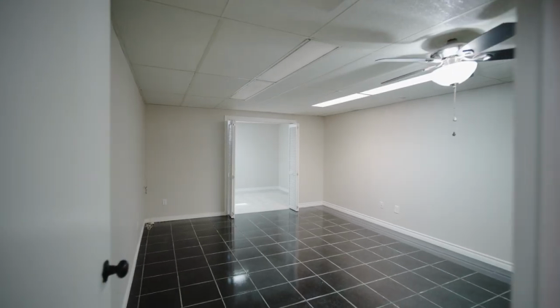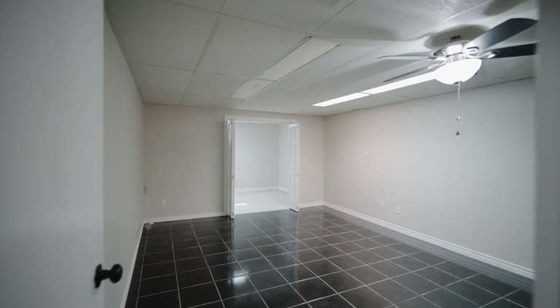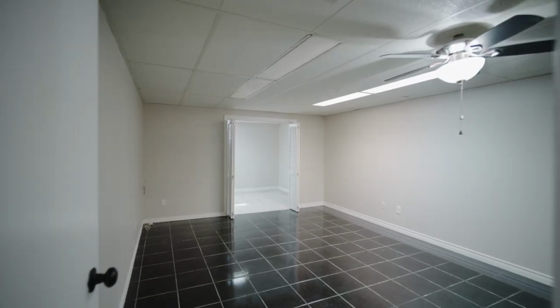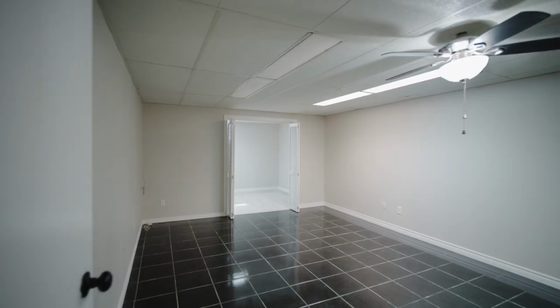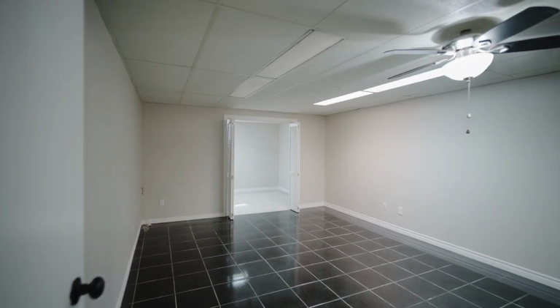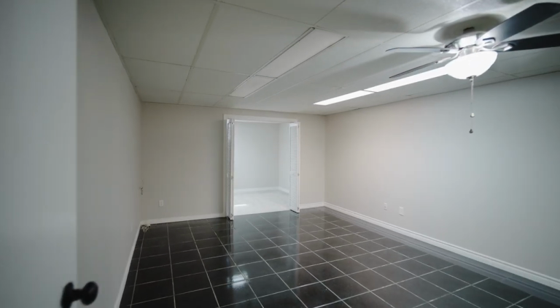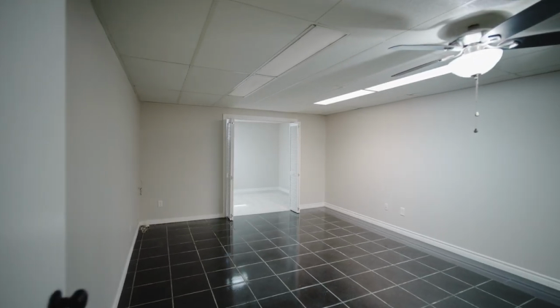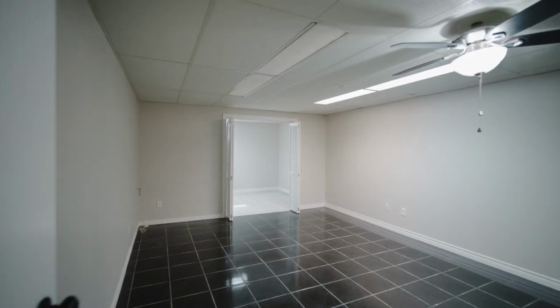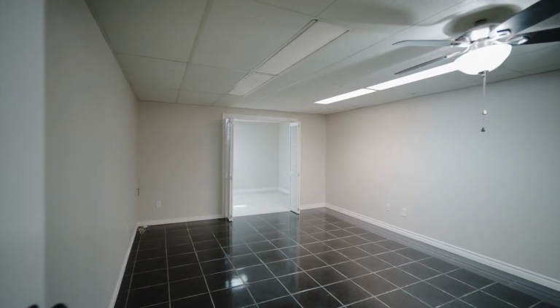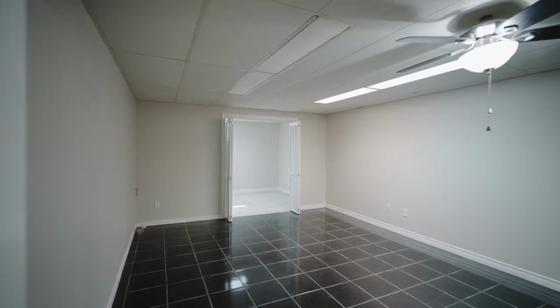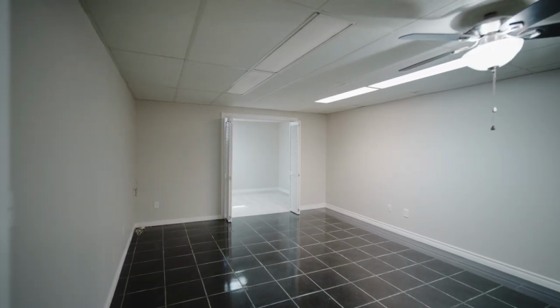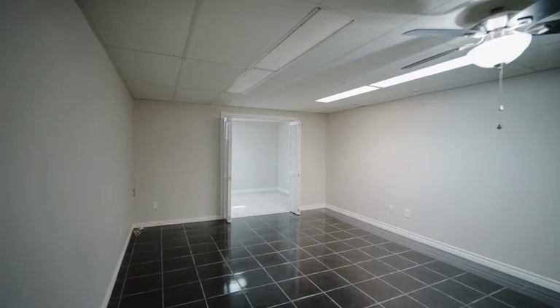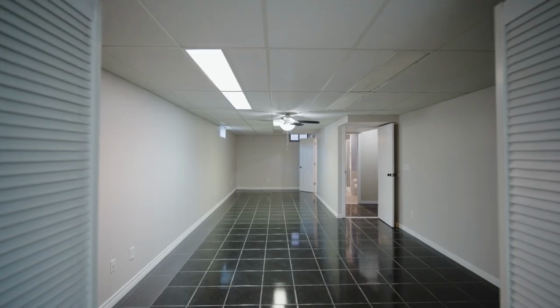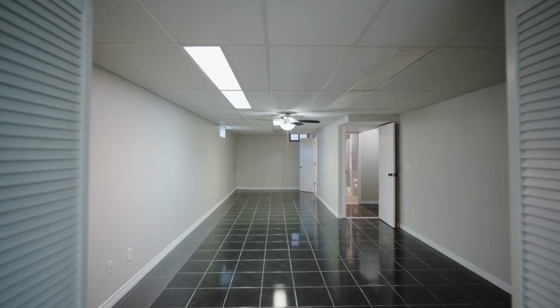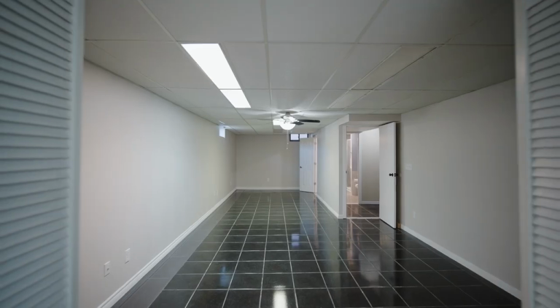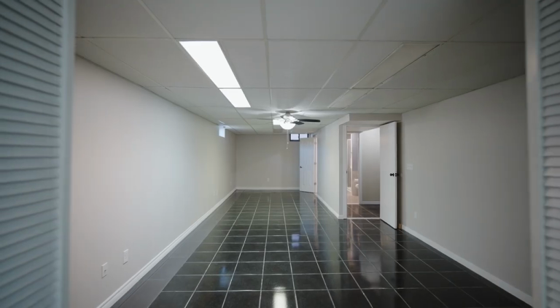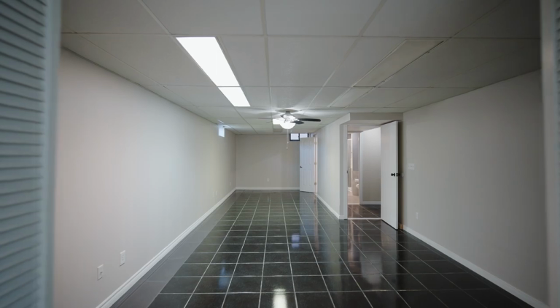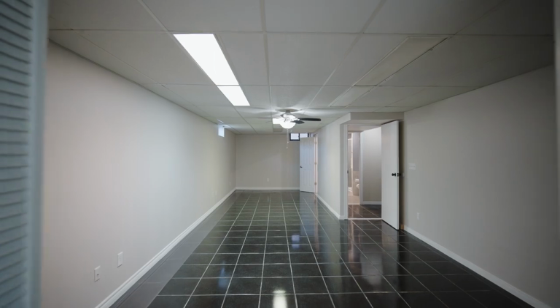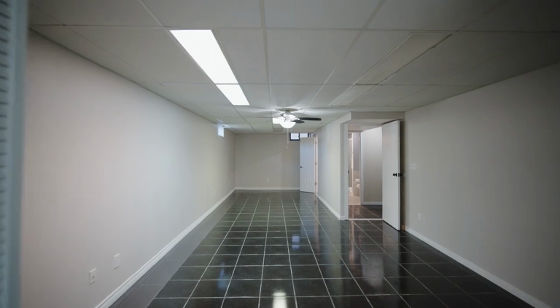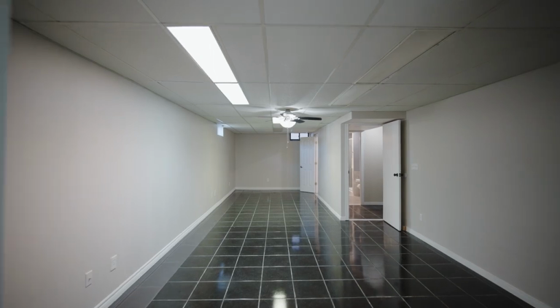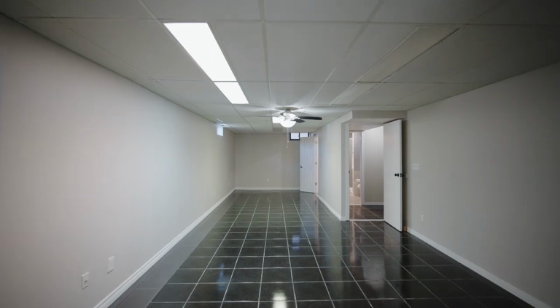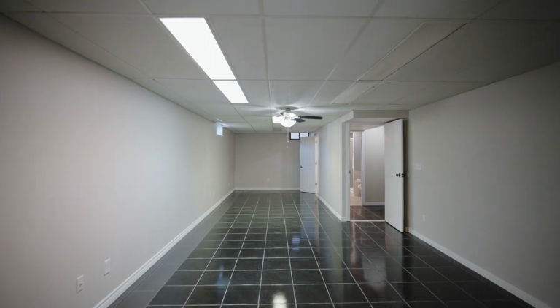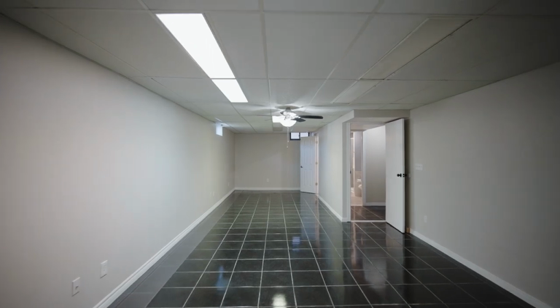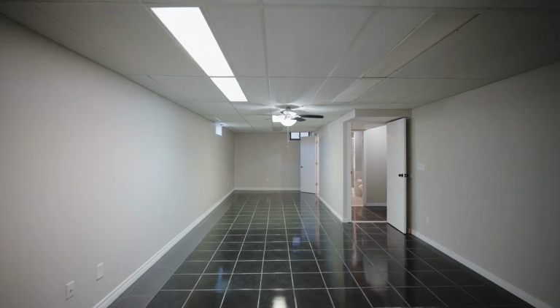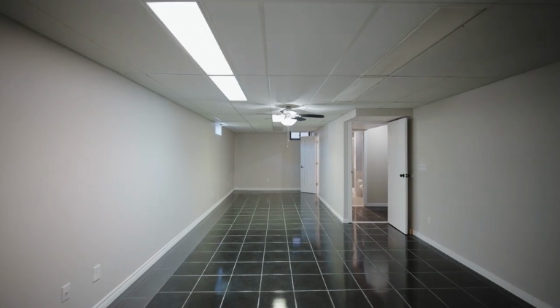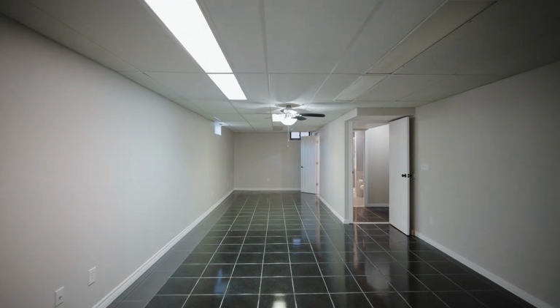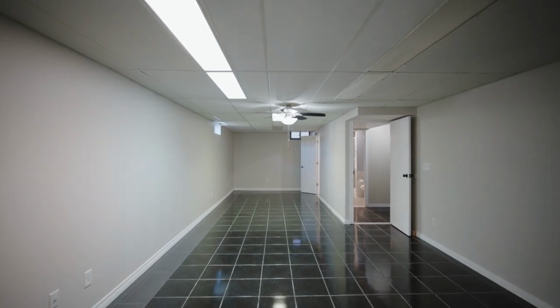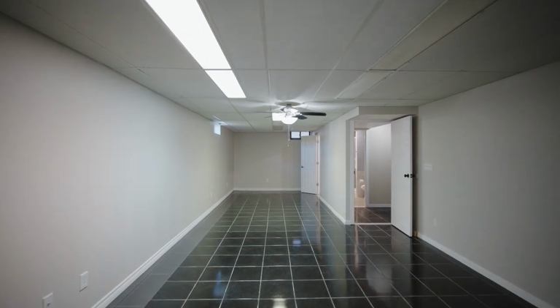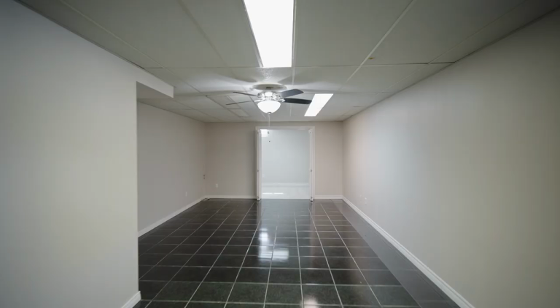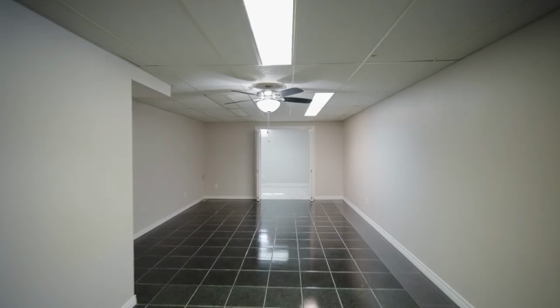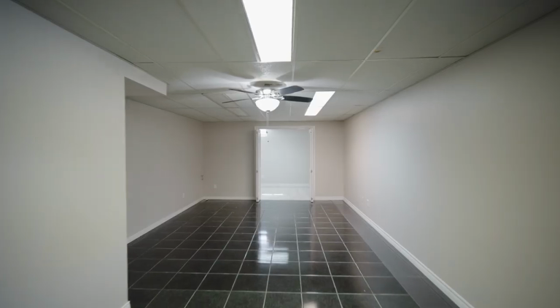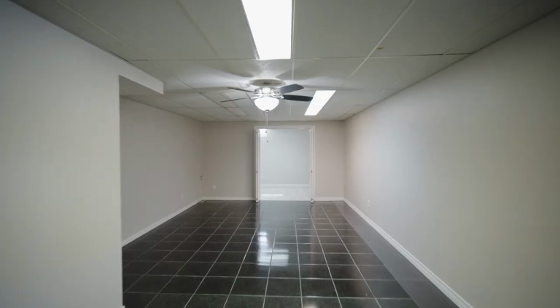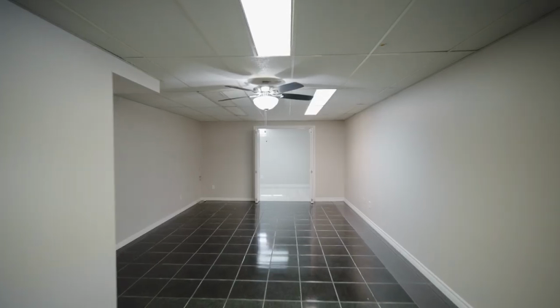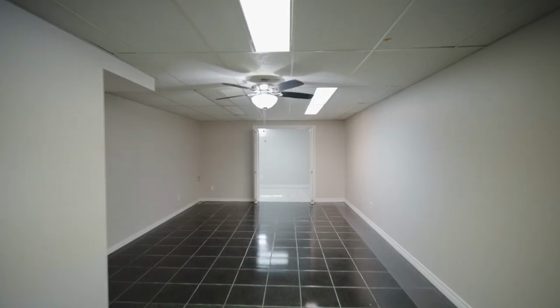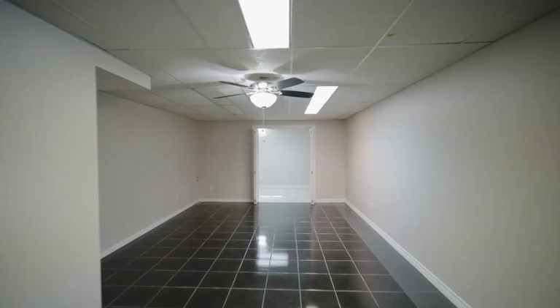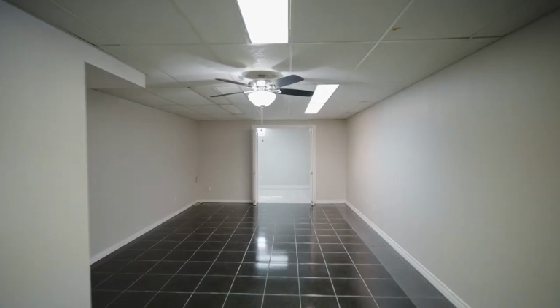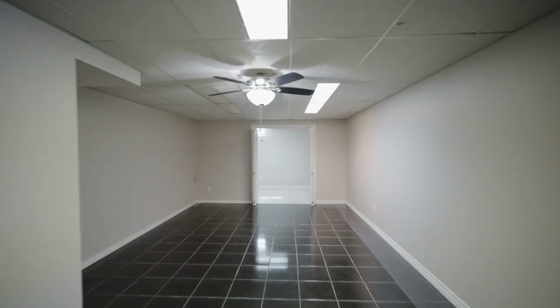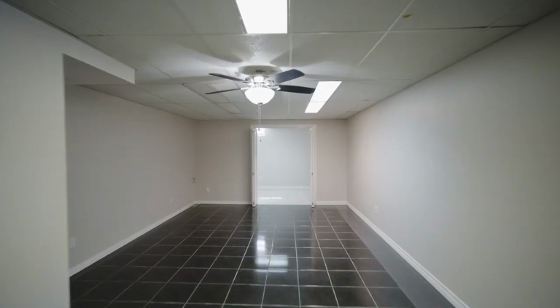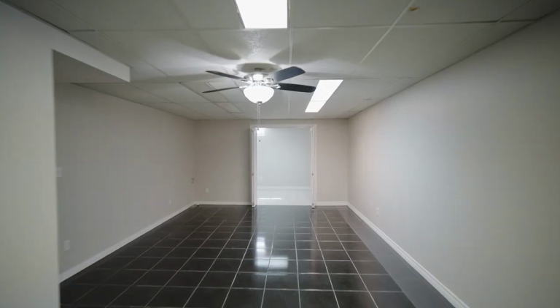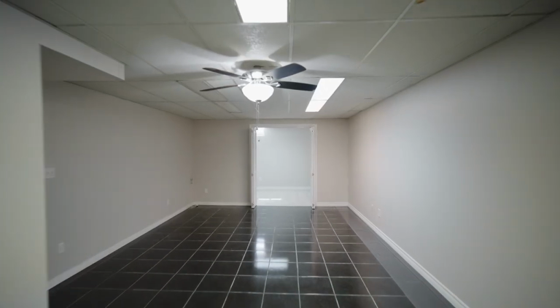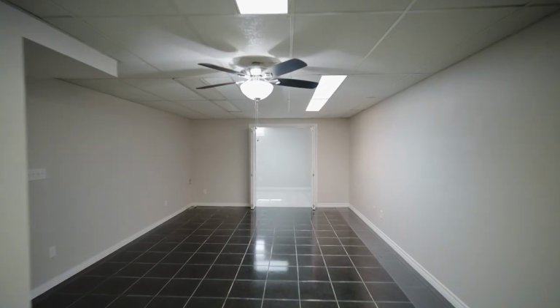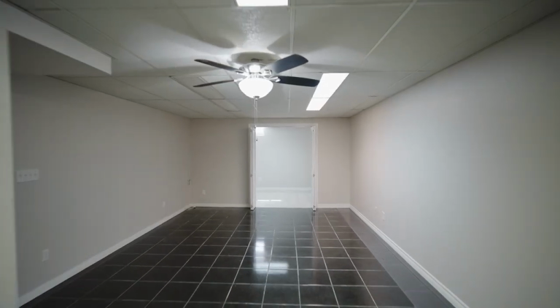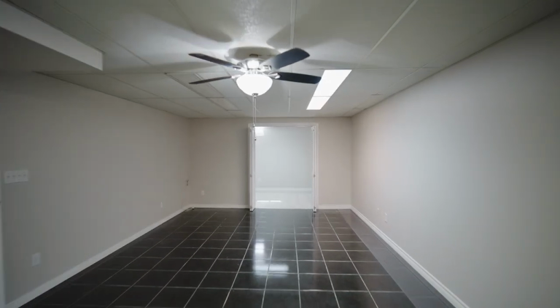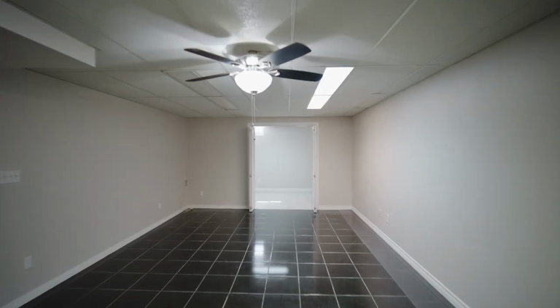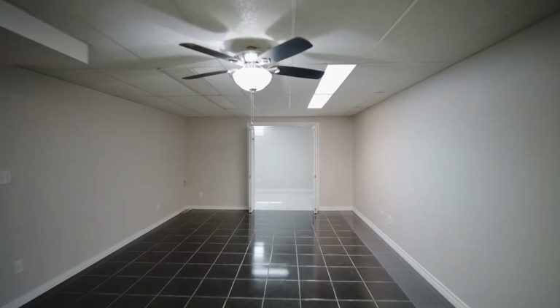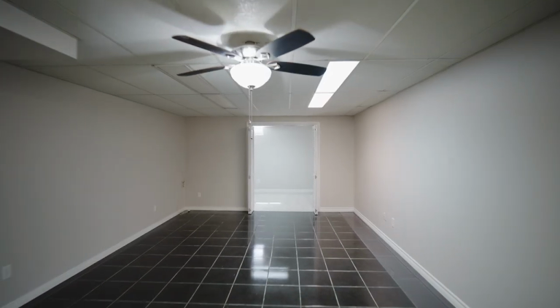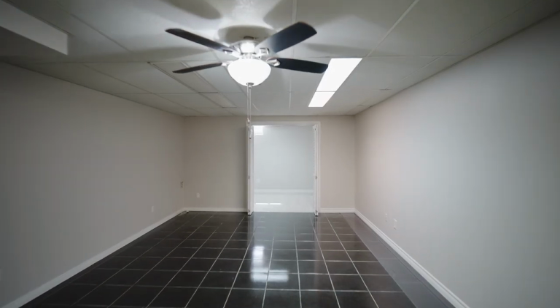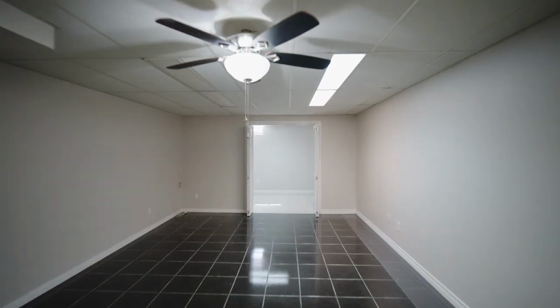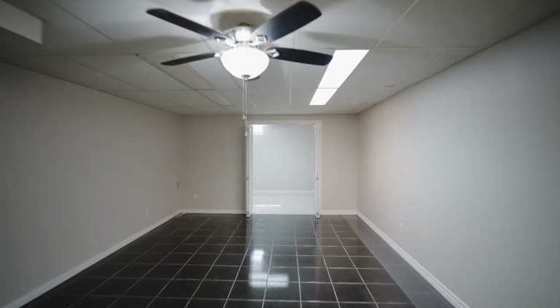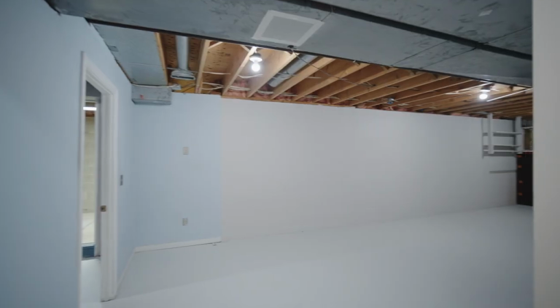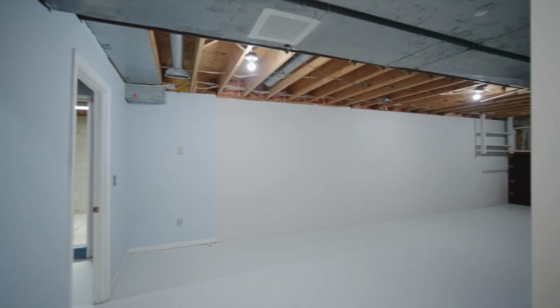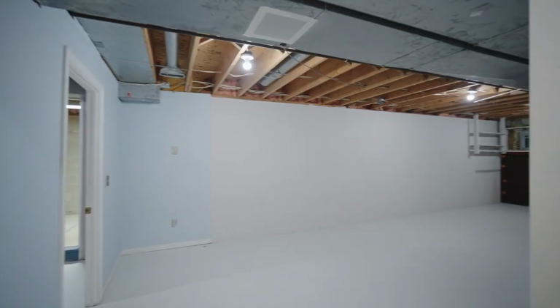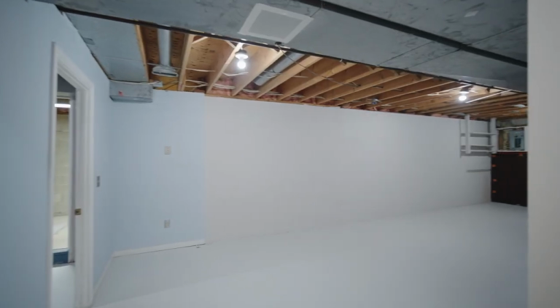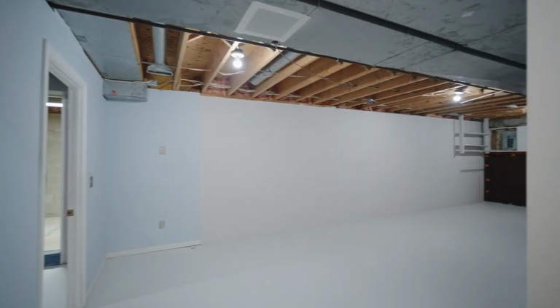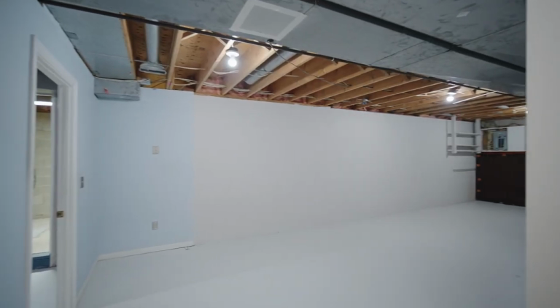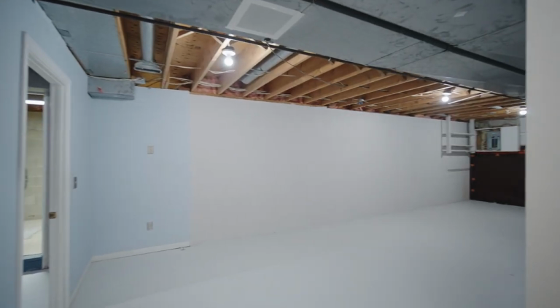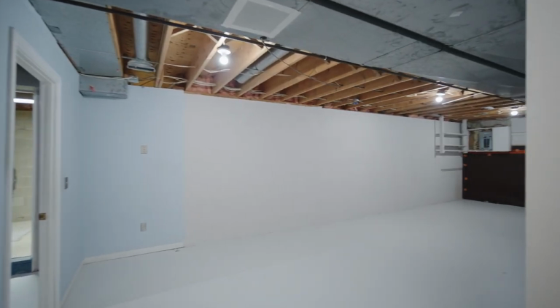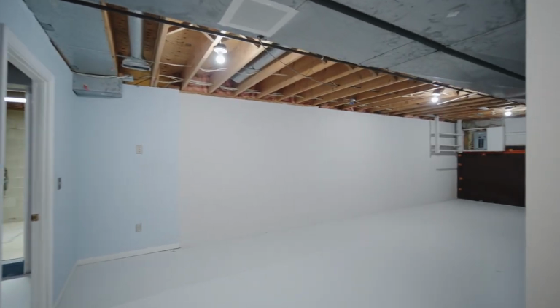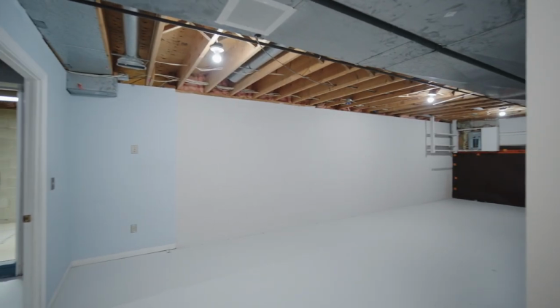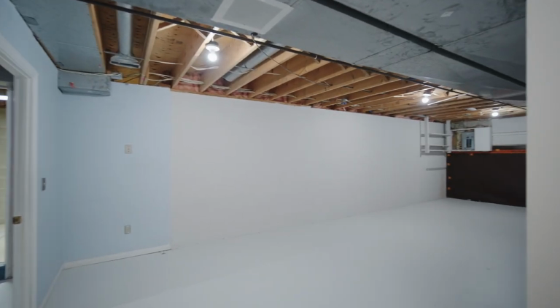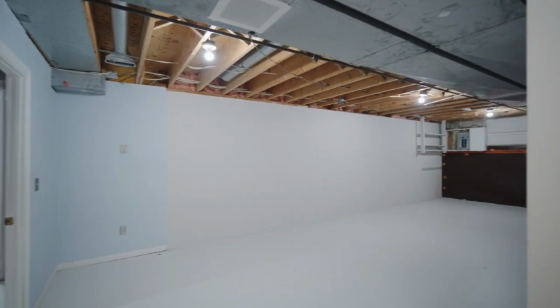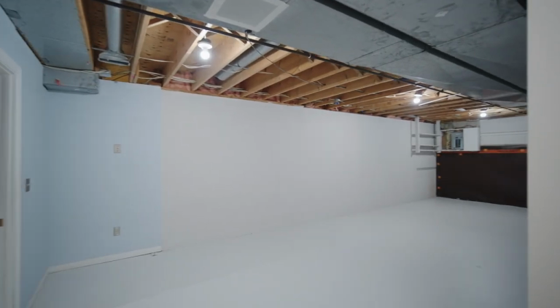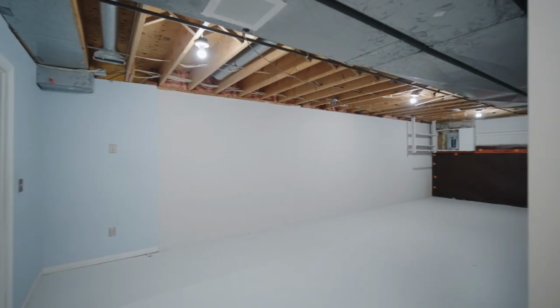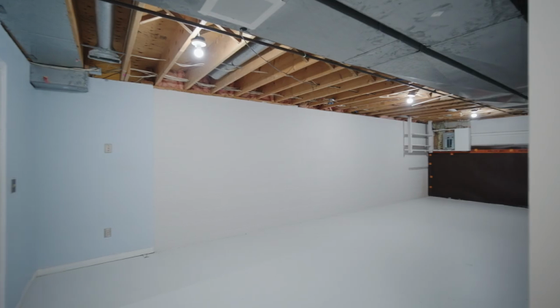On the lower level, you will find a huge family room, a brand new bathroom, and plenty of space waiting for your customizations.